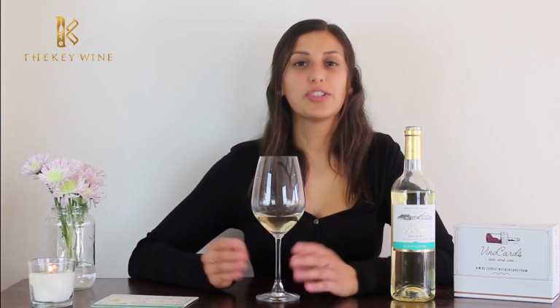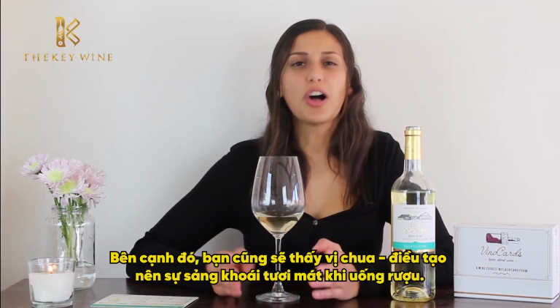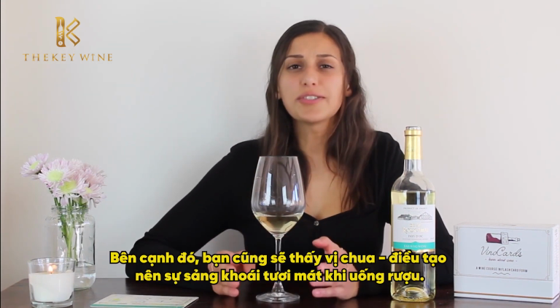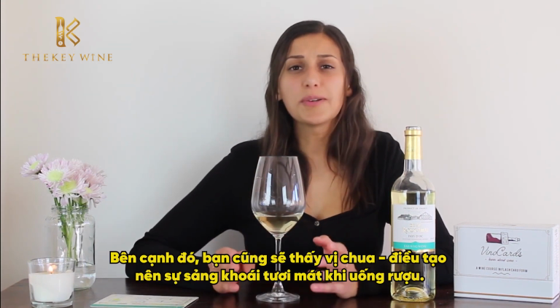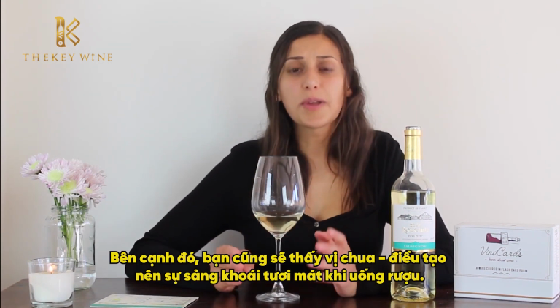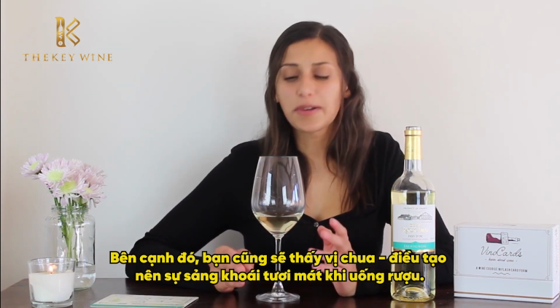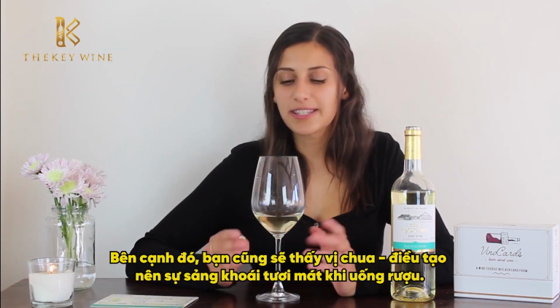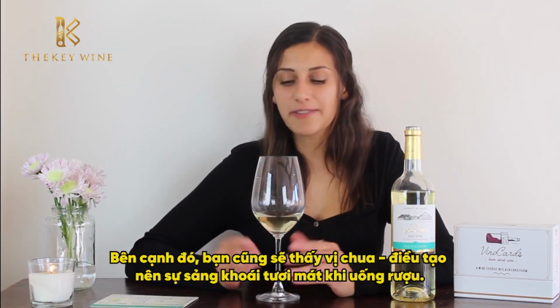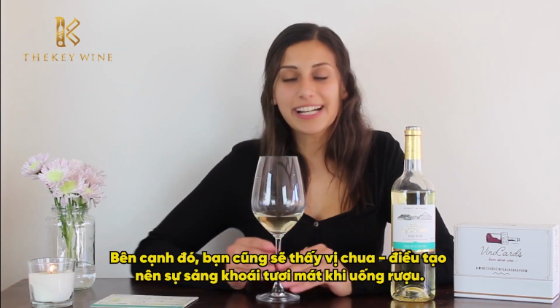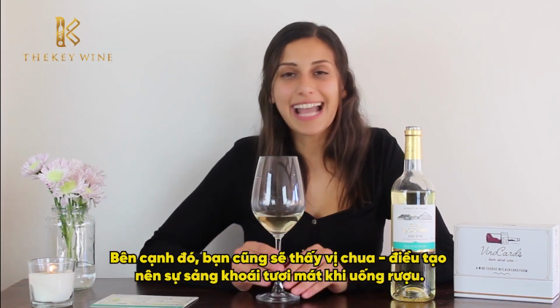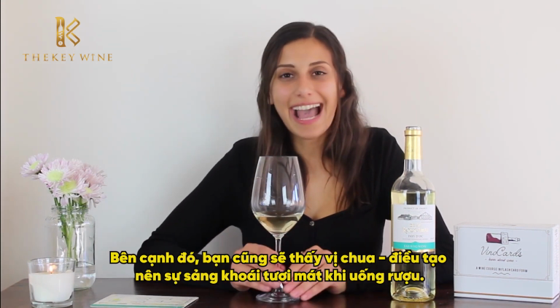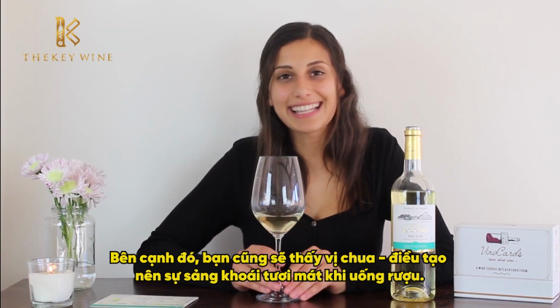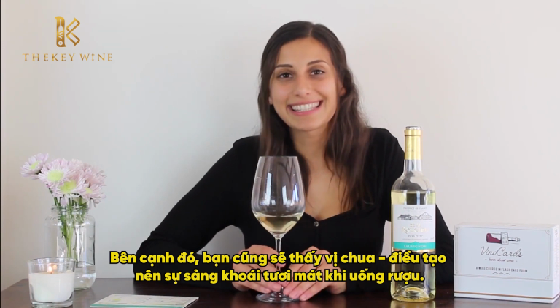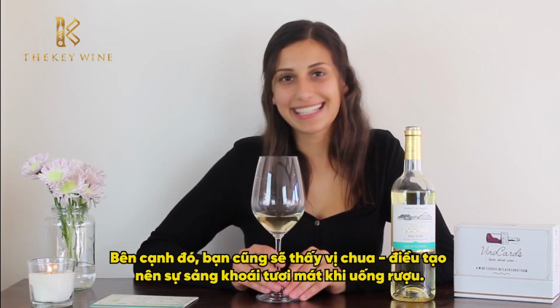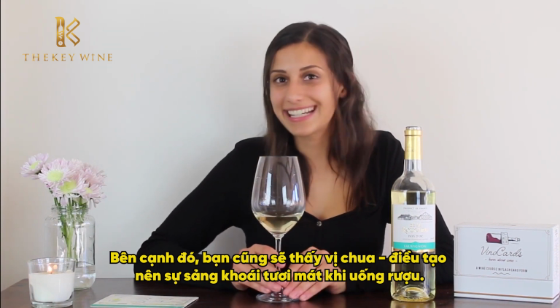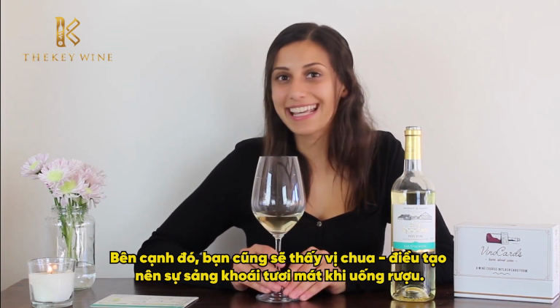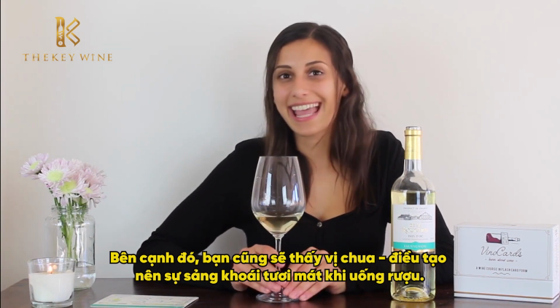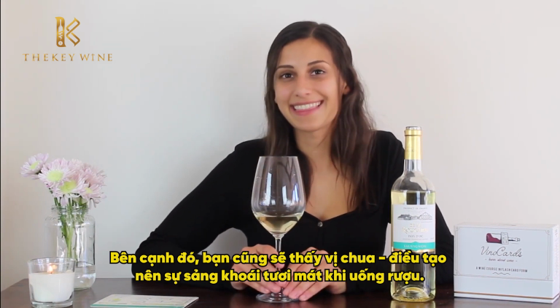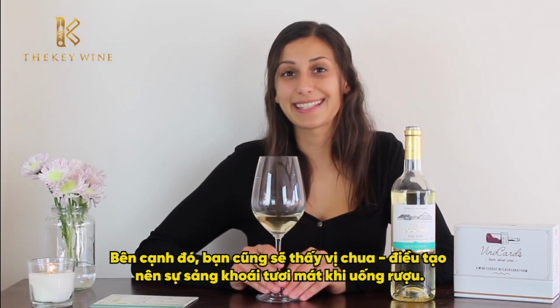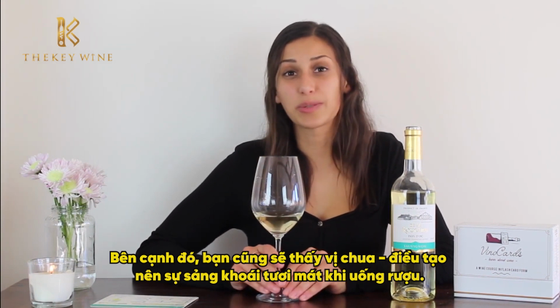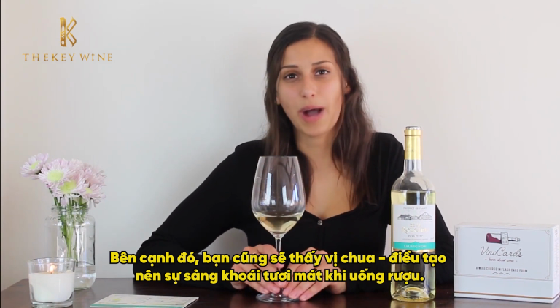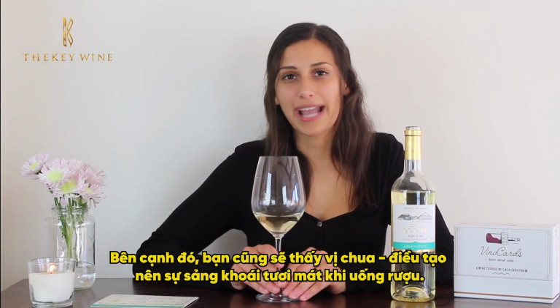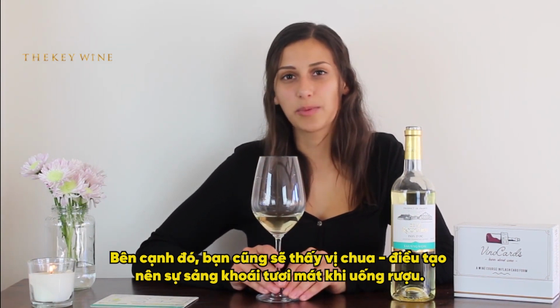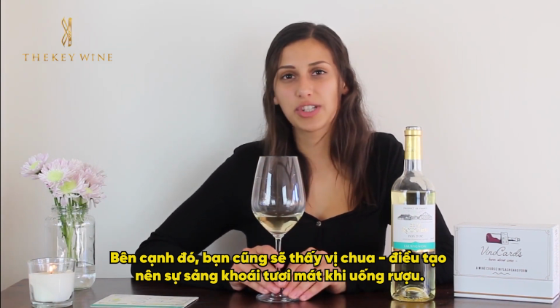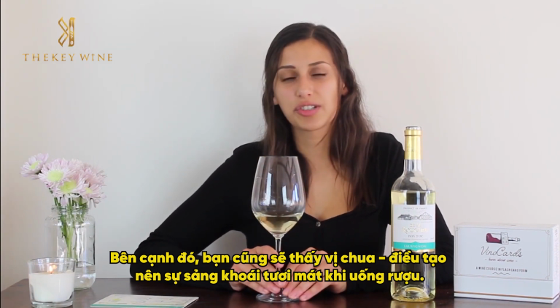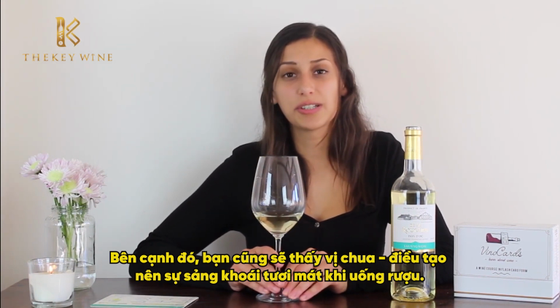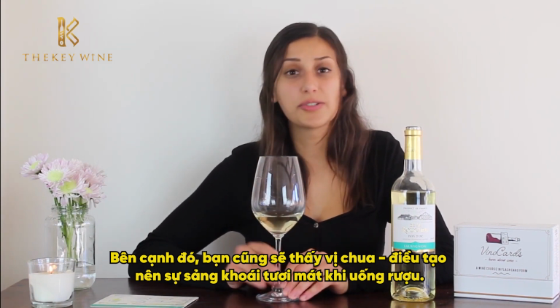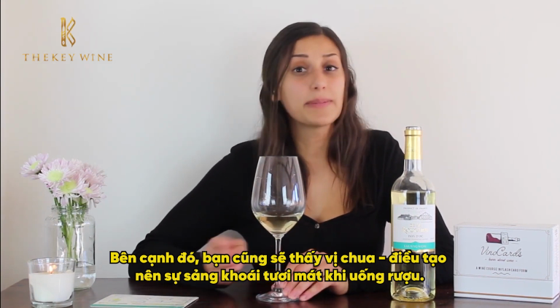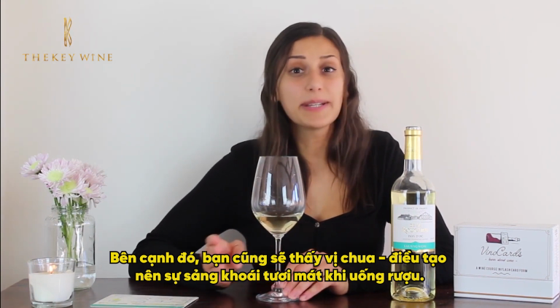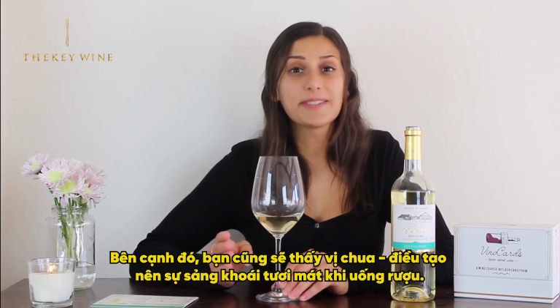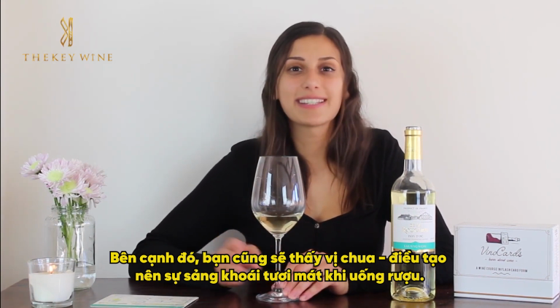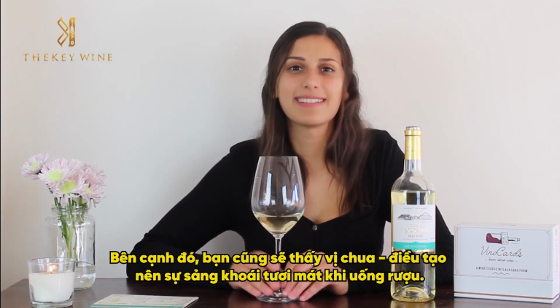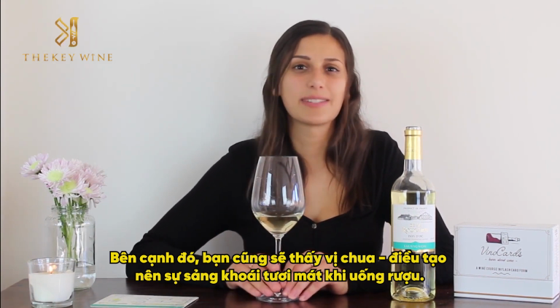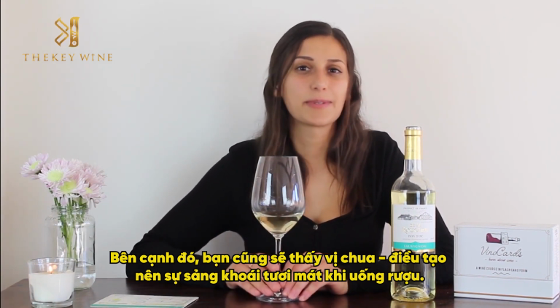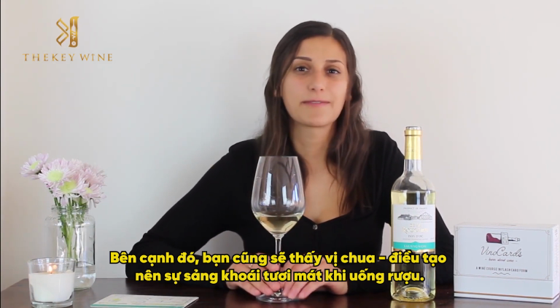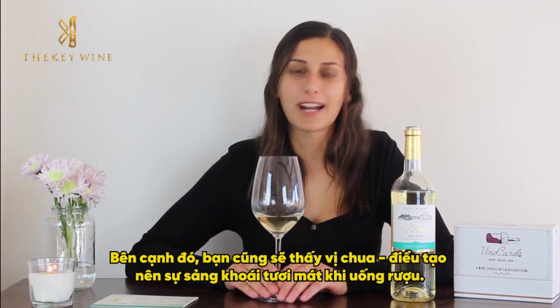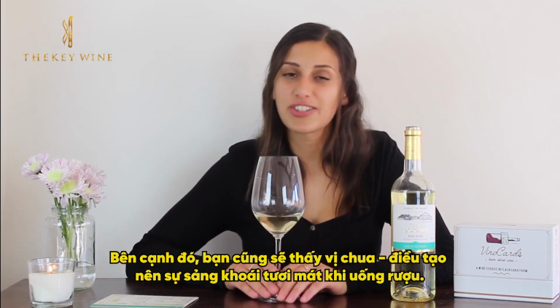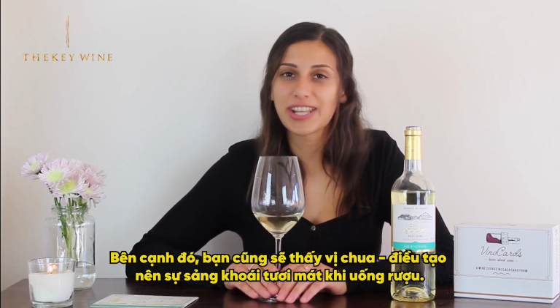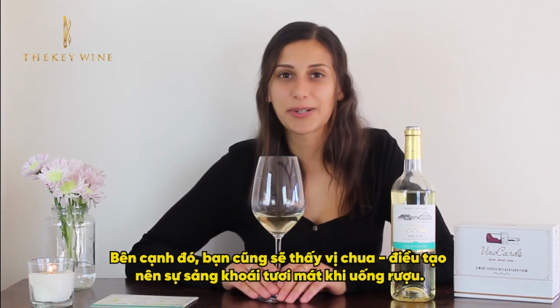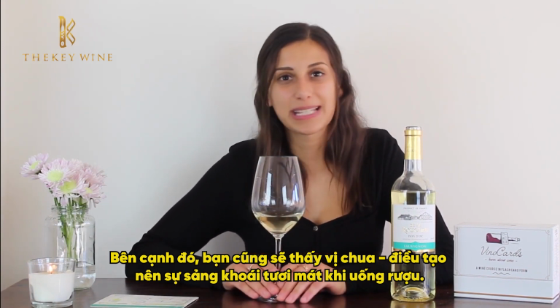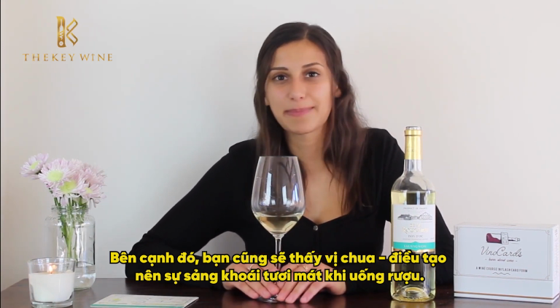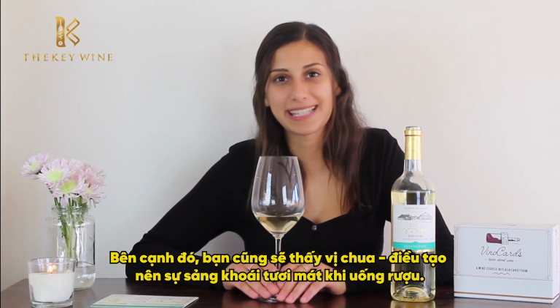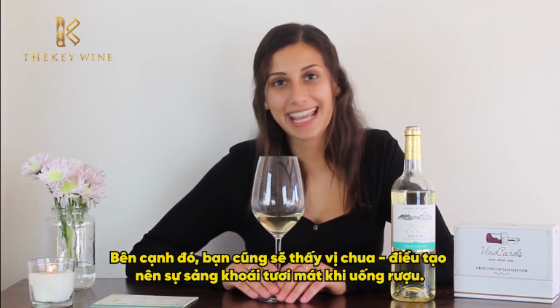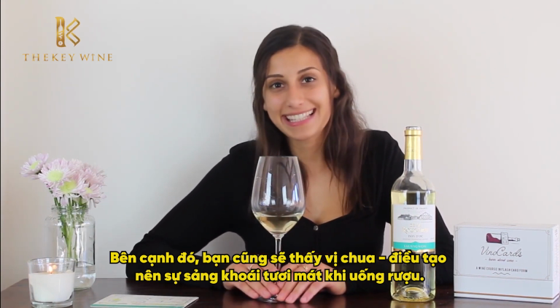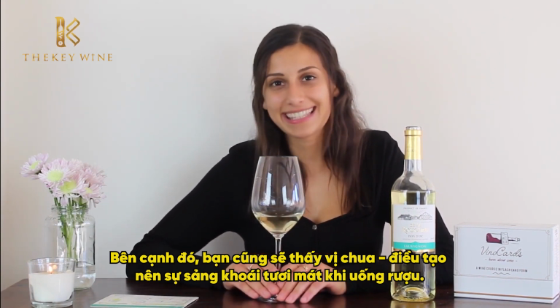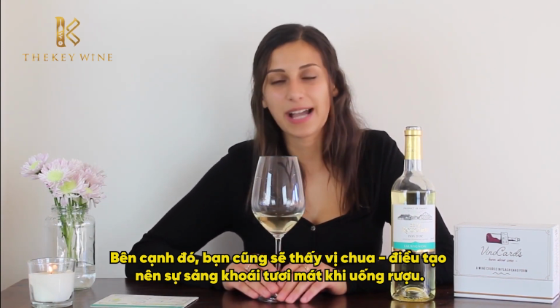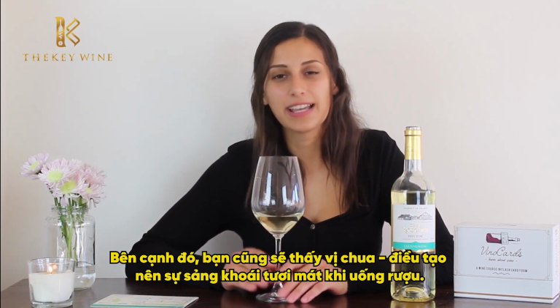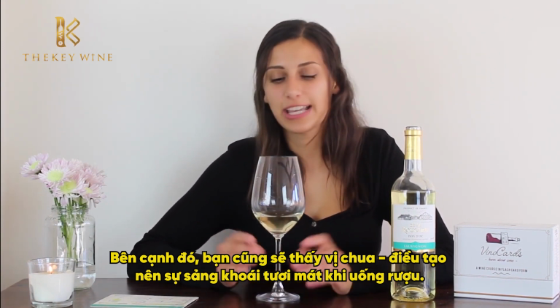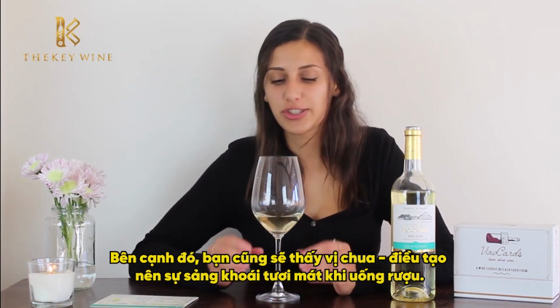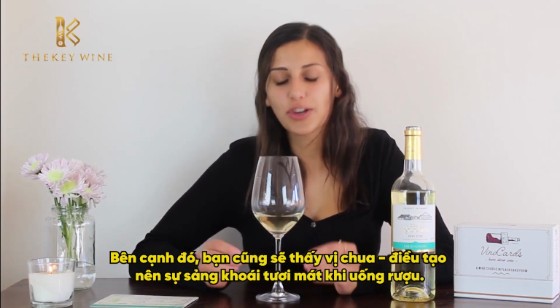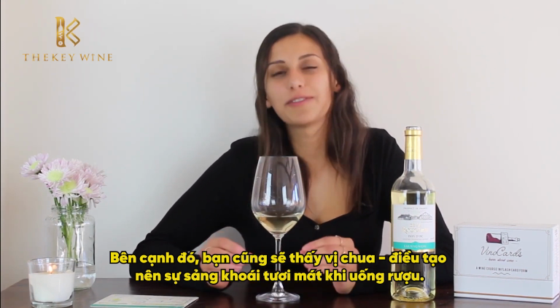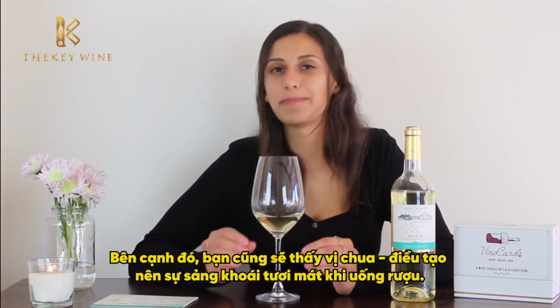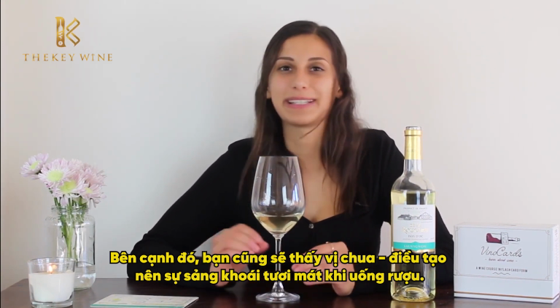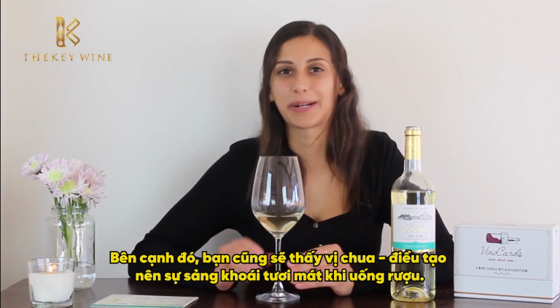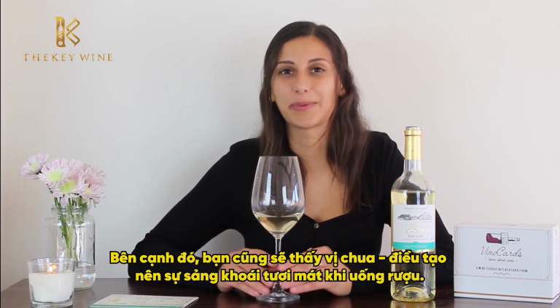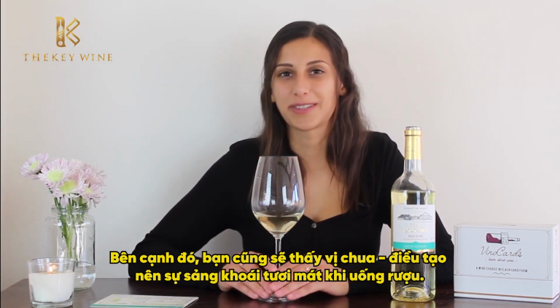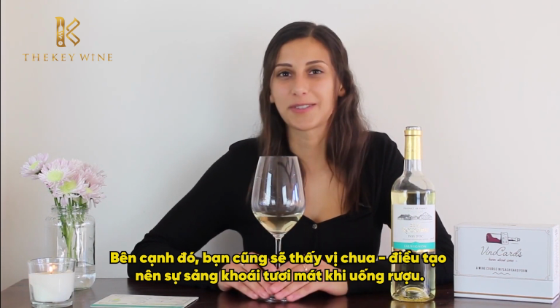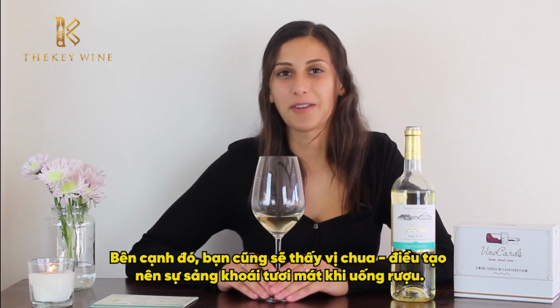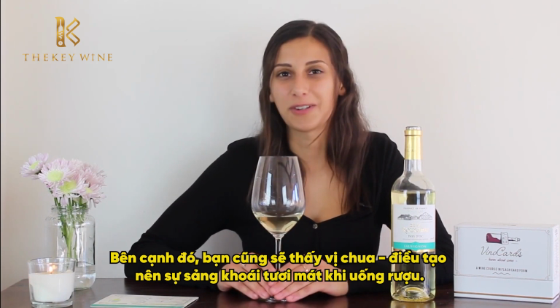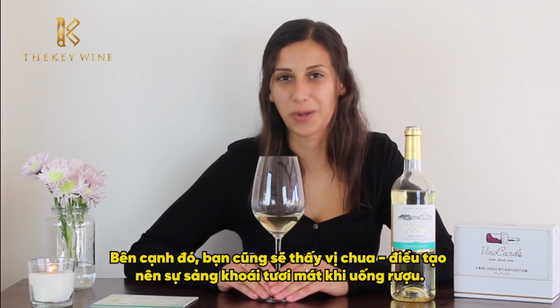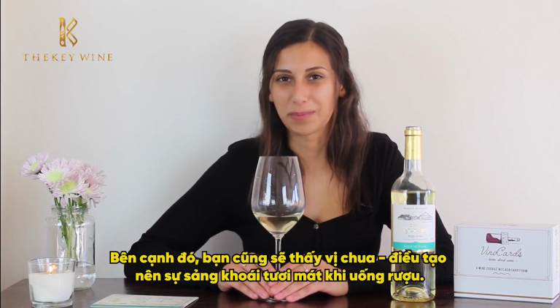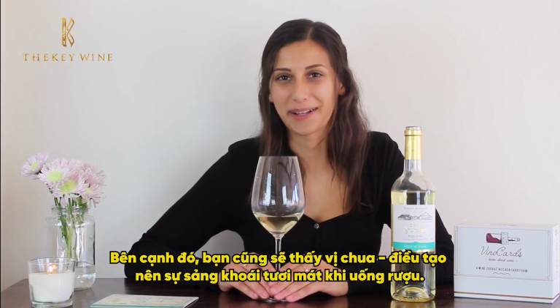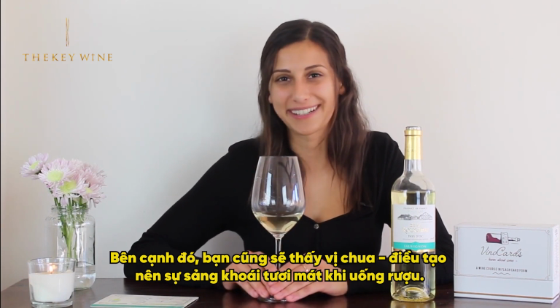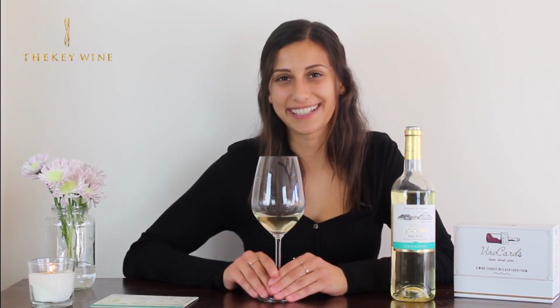You'll also notice there's very high acidity in this wine, which contributes to its refreshing, crisp taste that is so familiar with the Sauvignon Blanc.